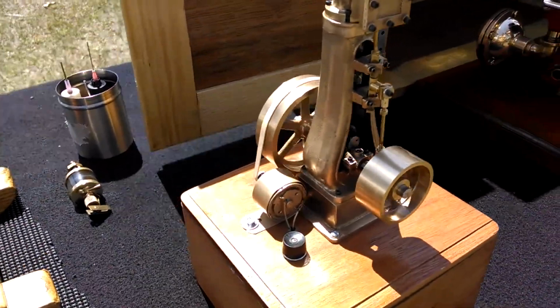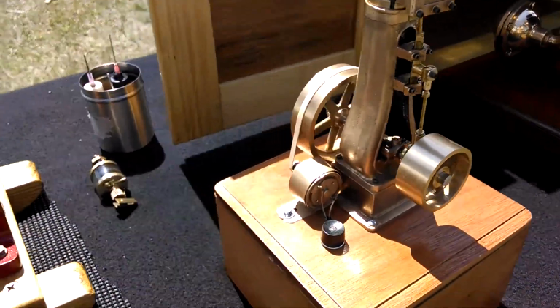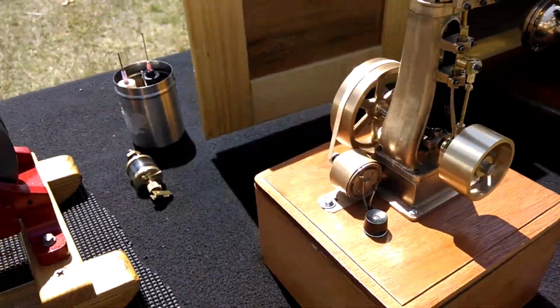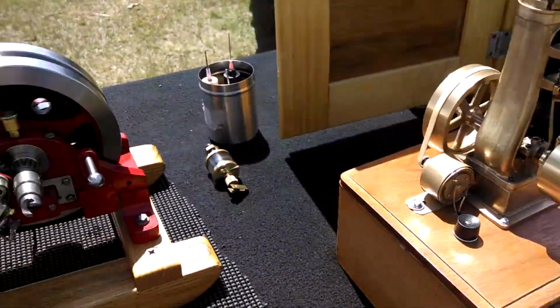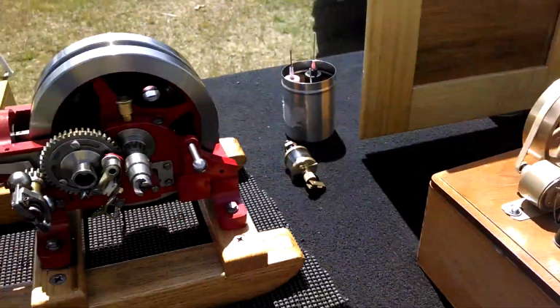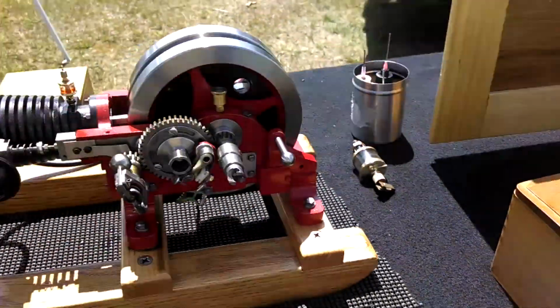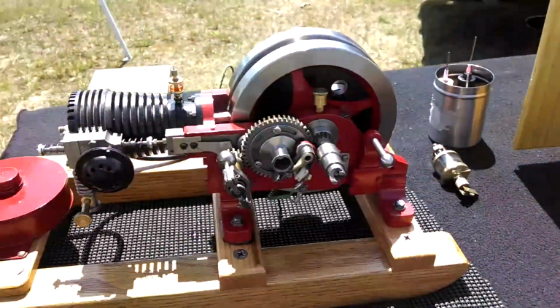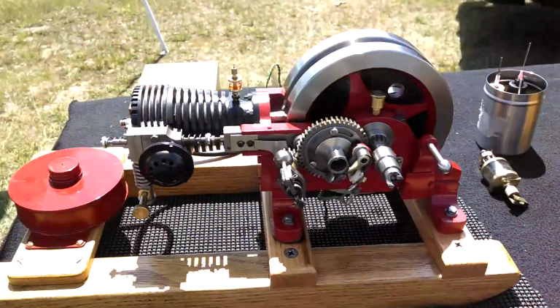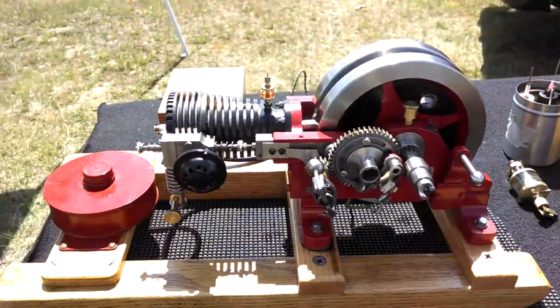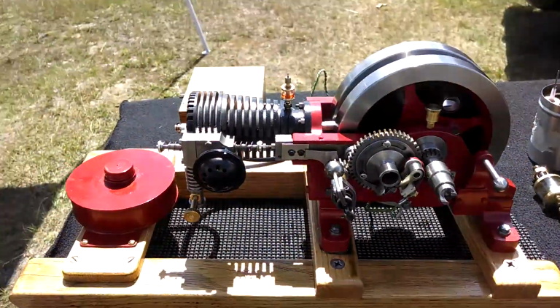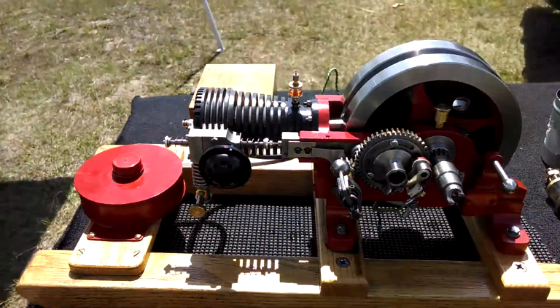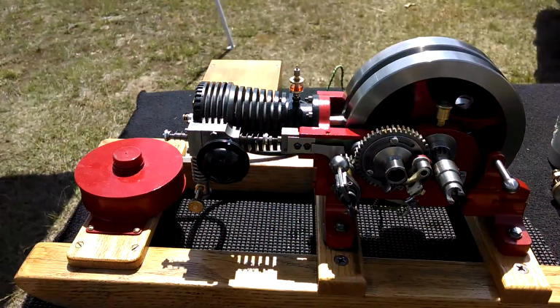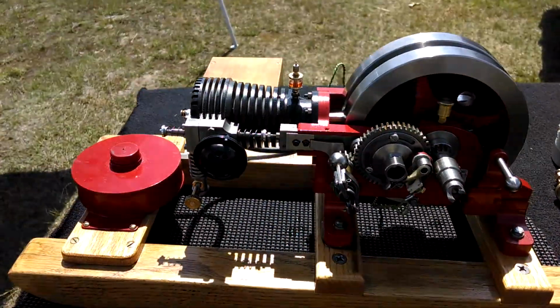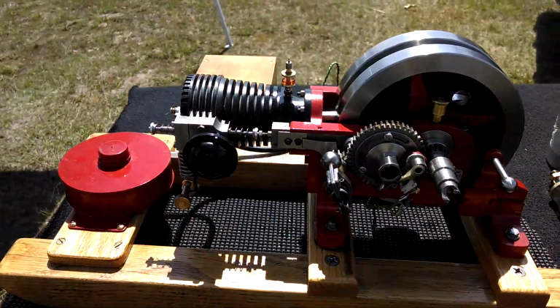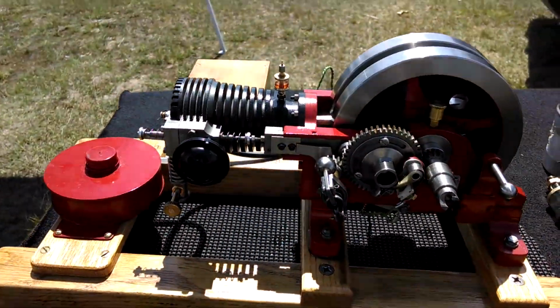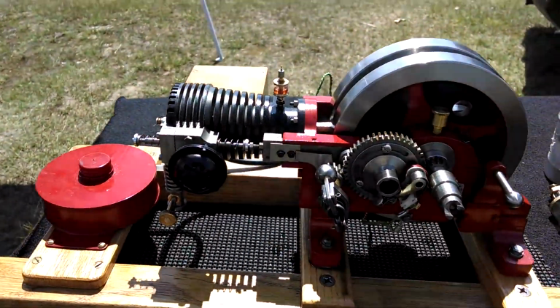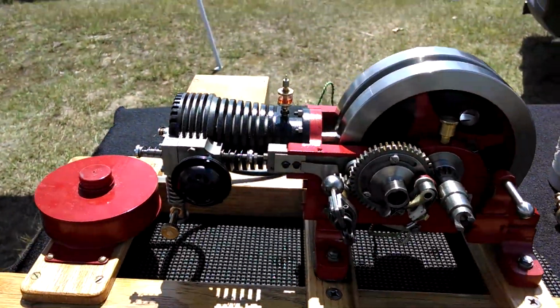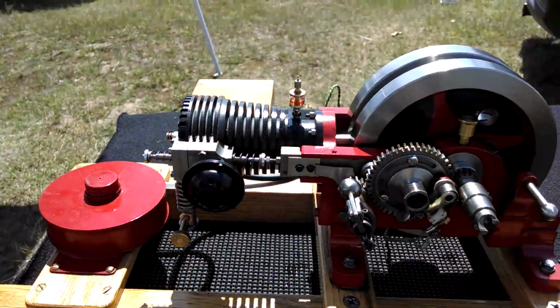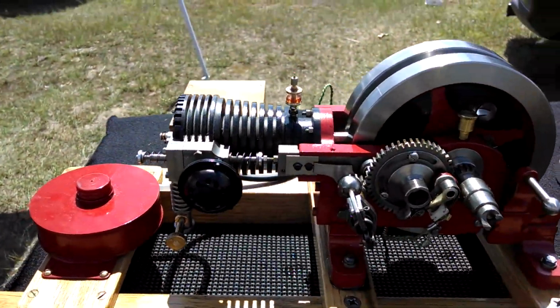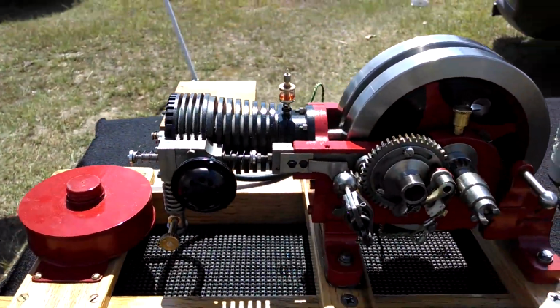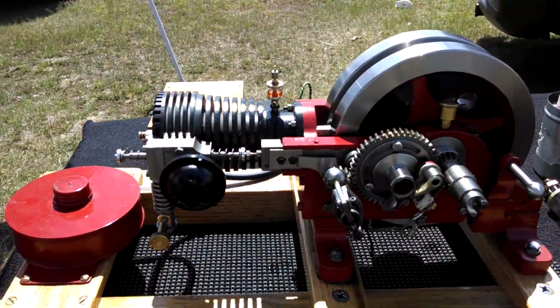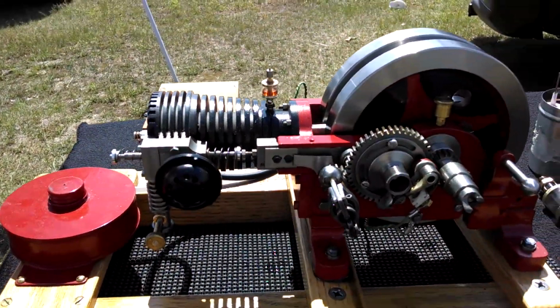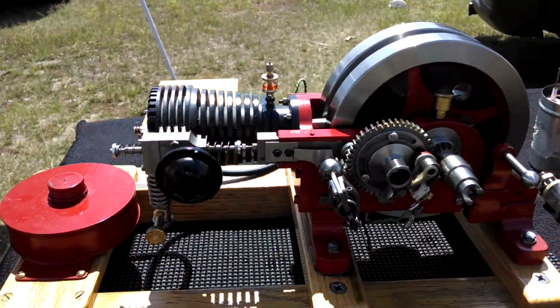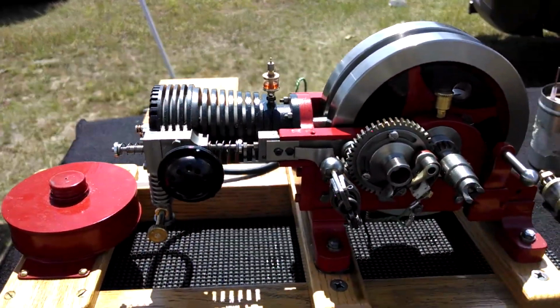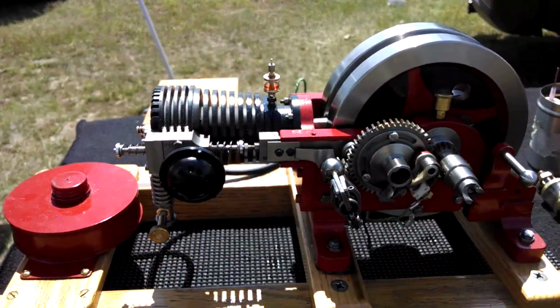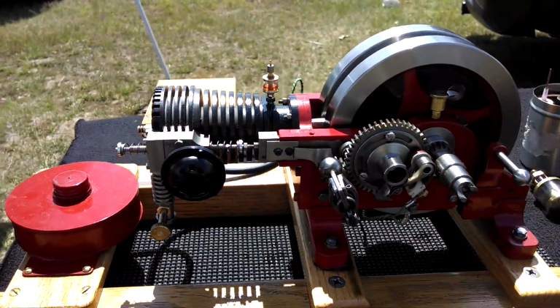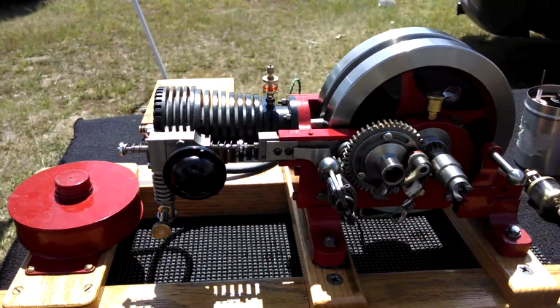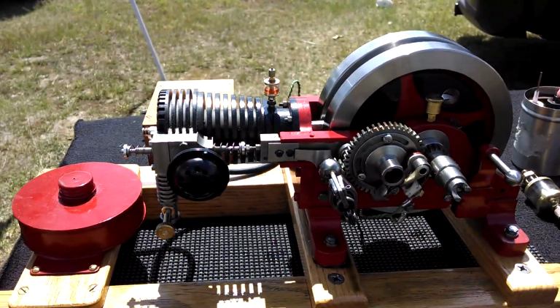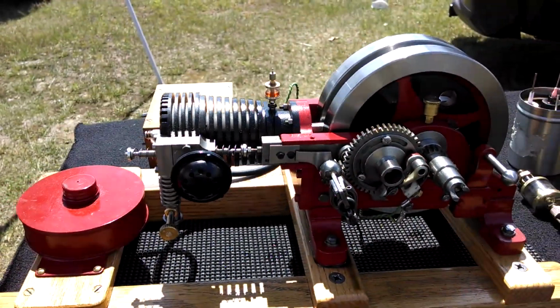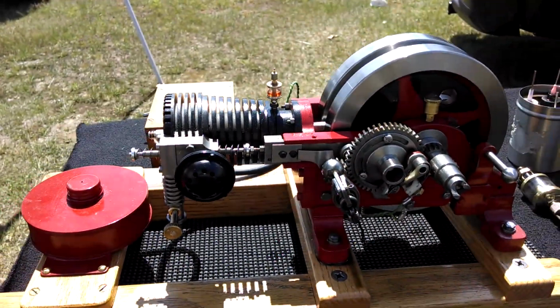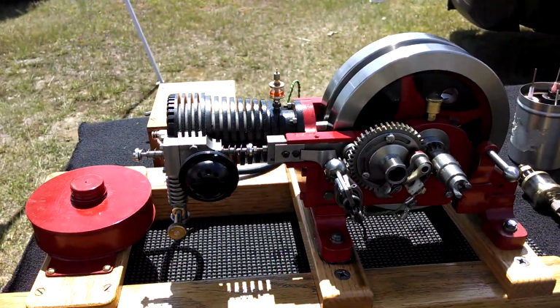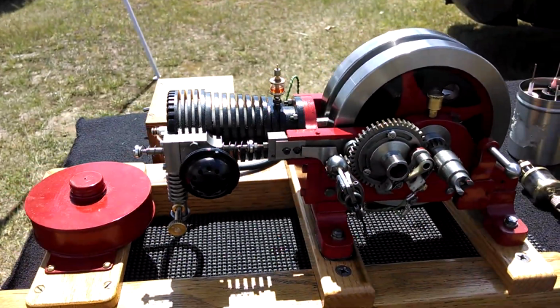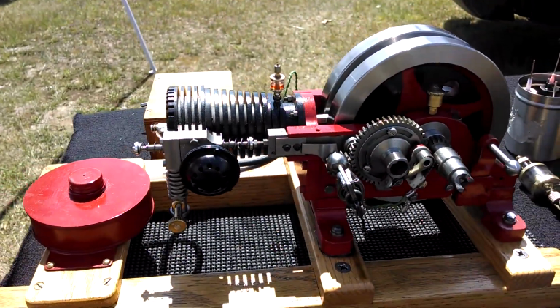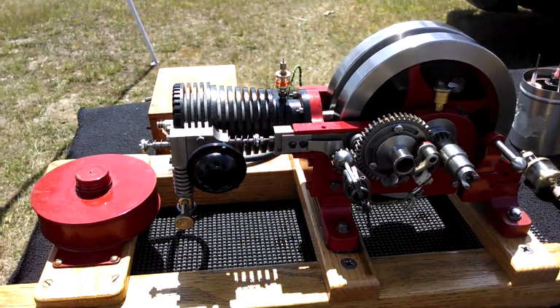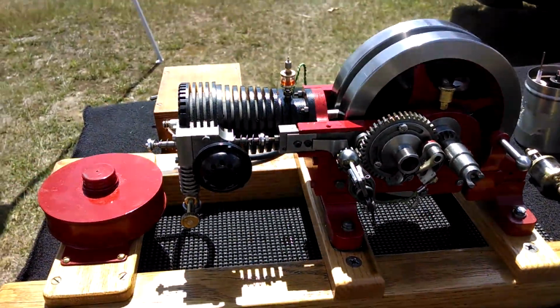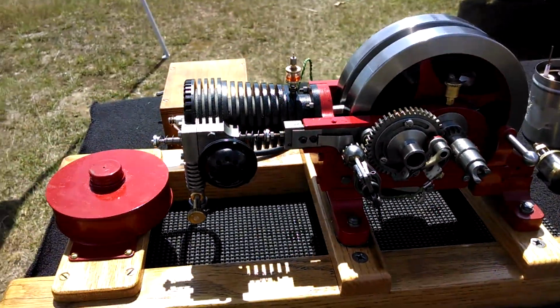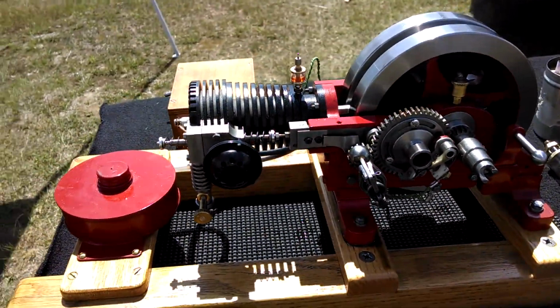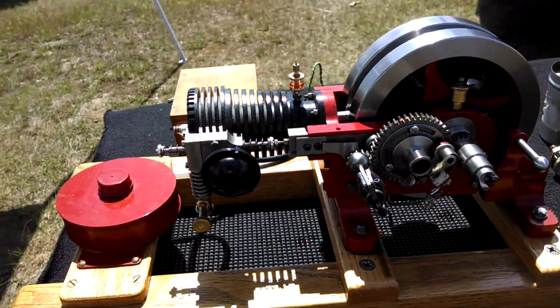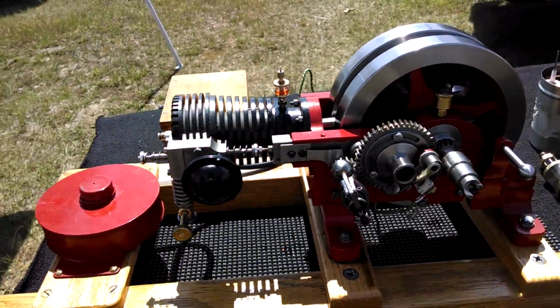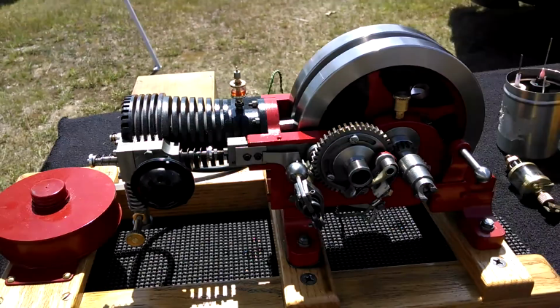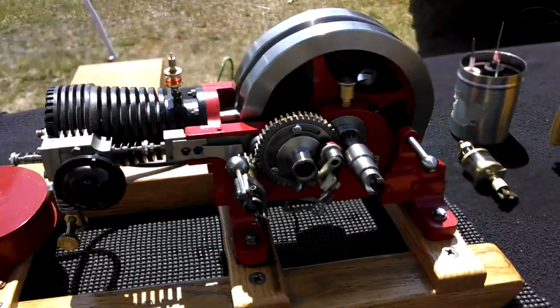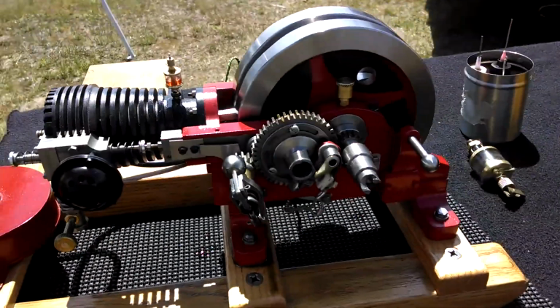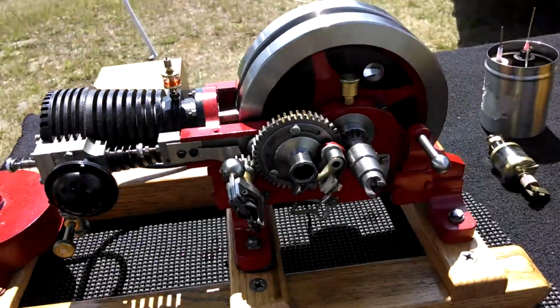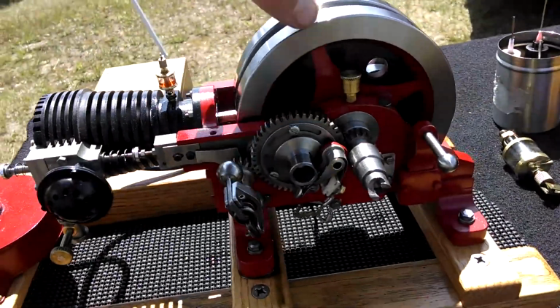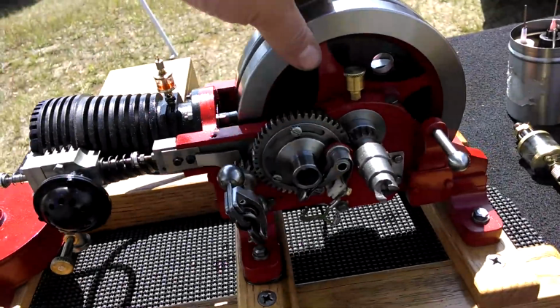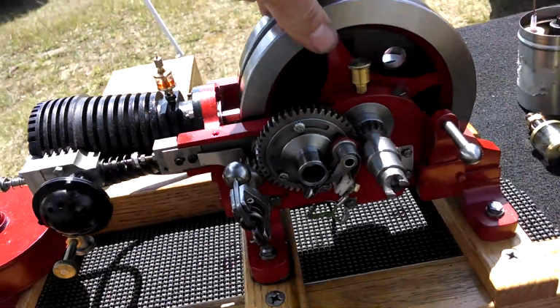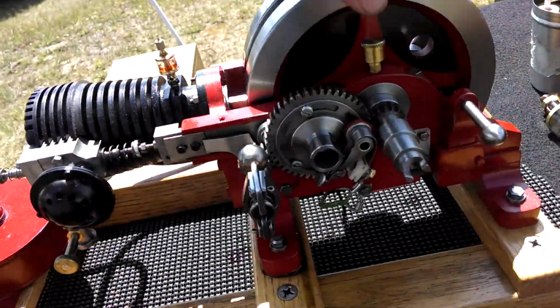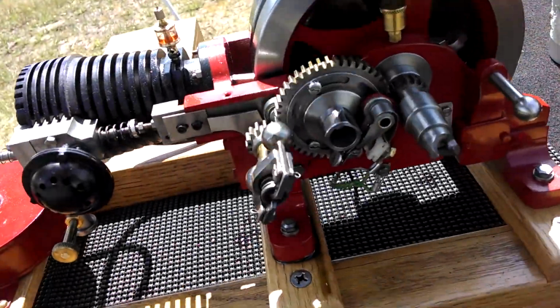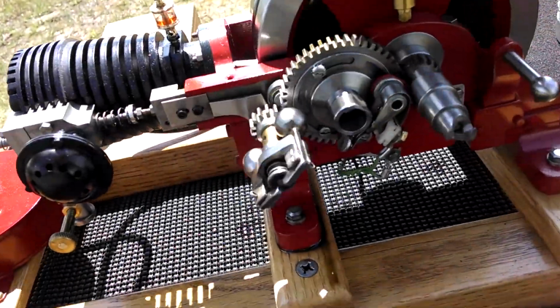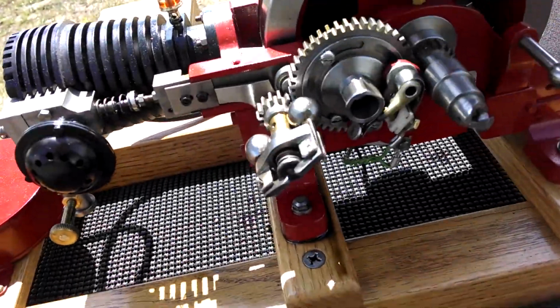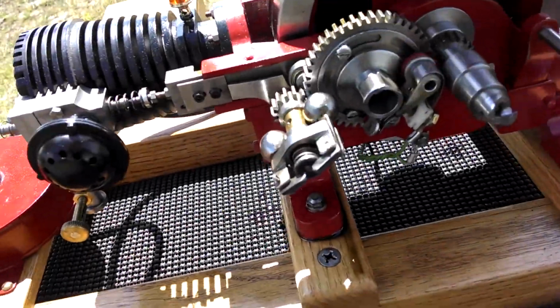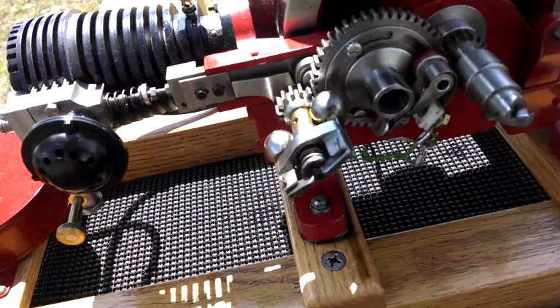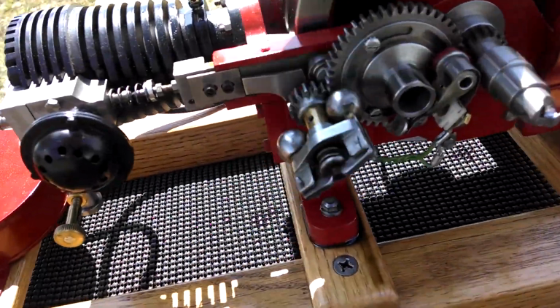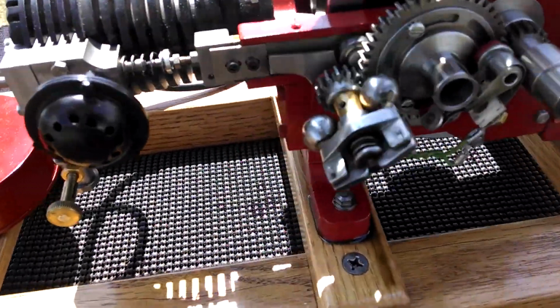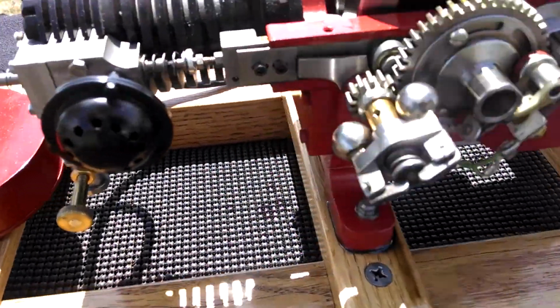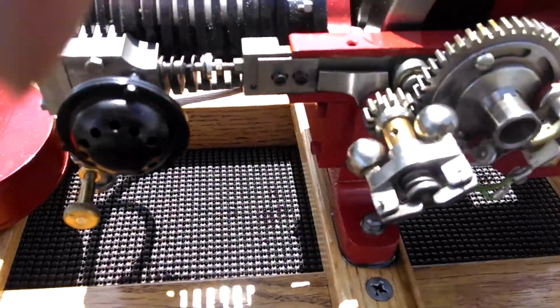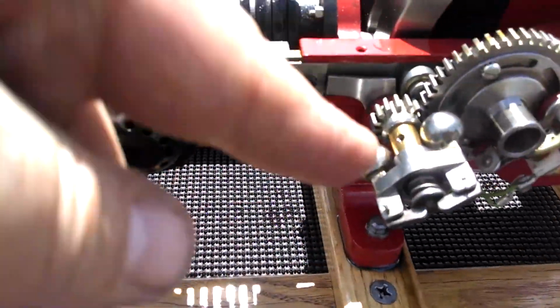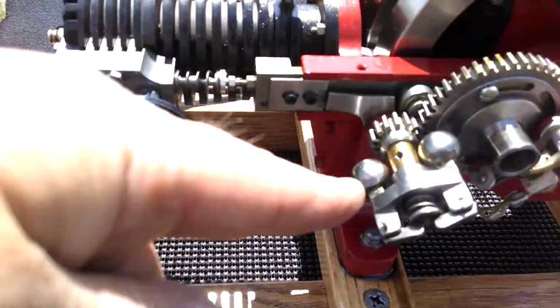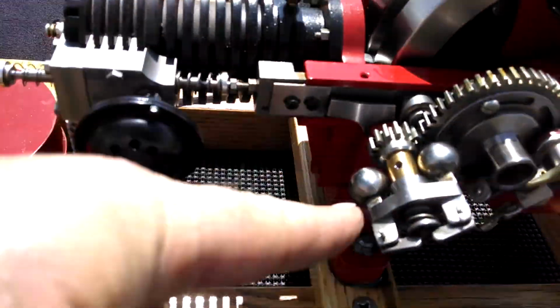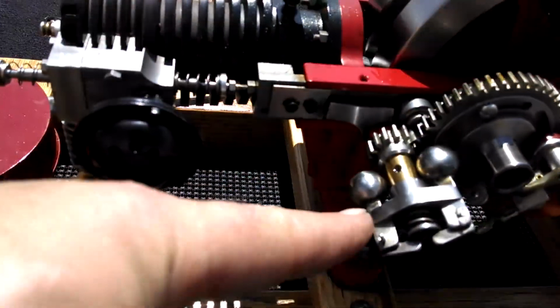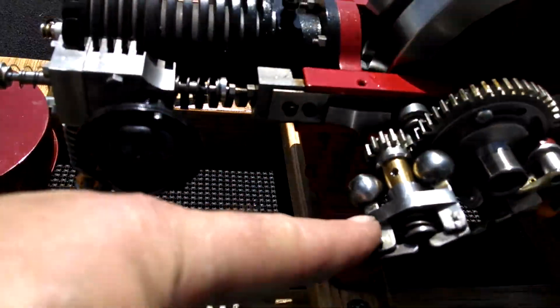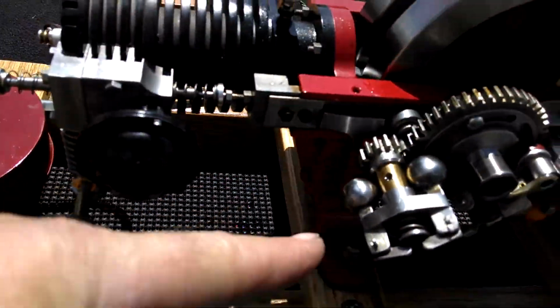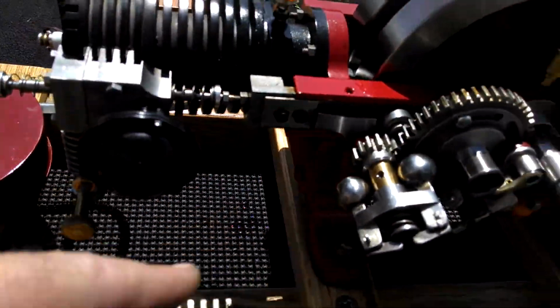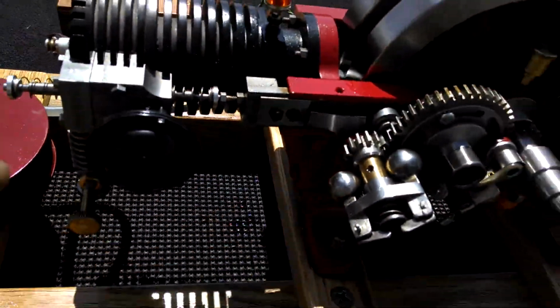Here's a little six-cycle gas engine, hit and miss also. It has a governor right here — you can see a fly ball governor.